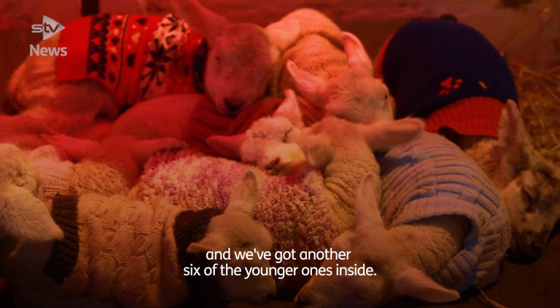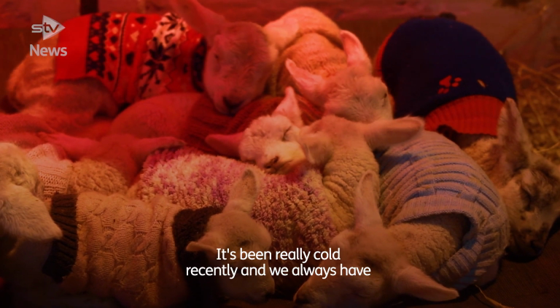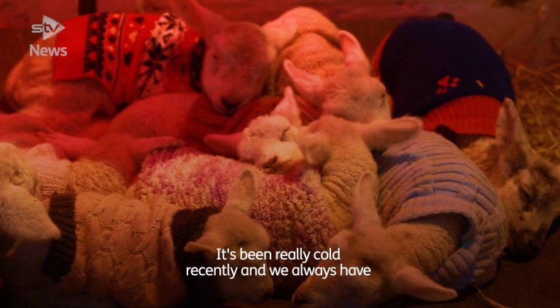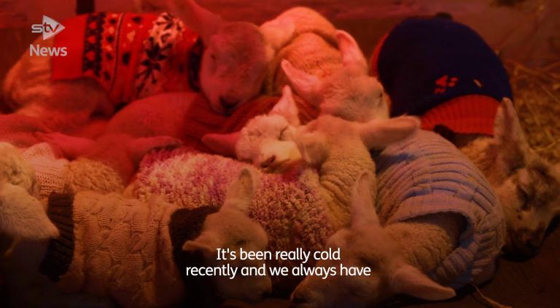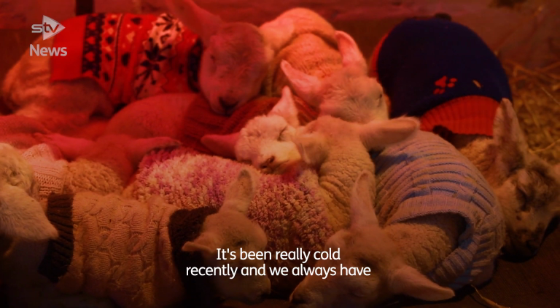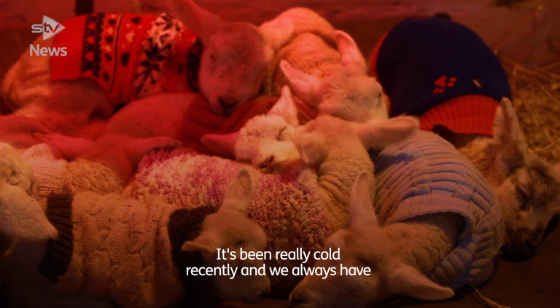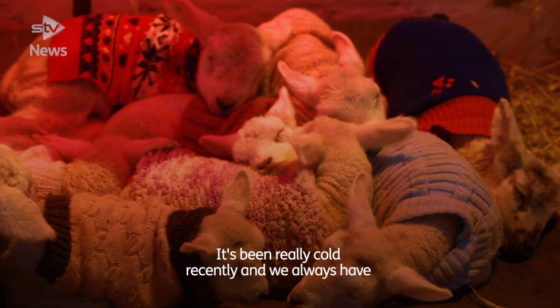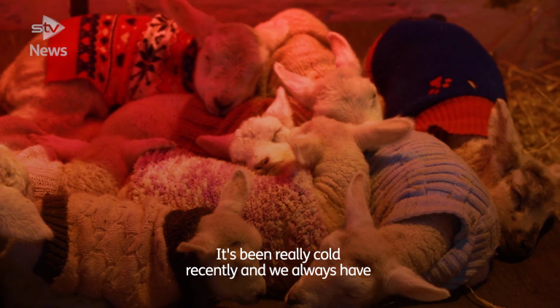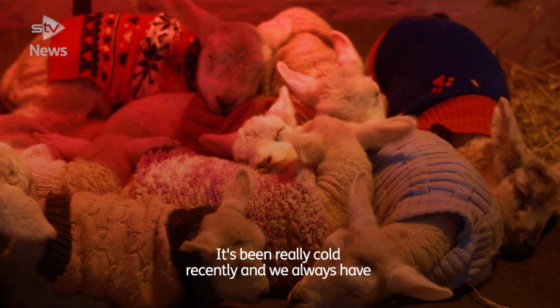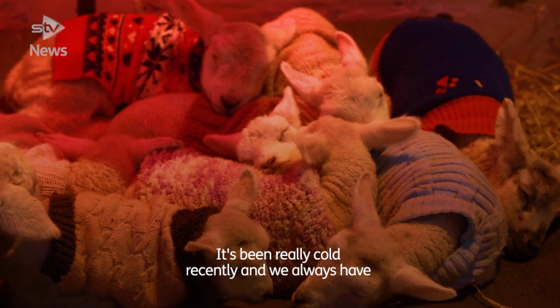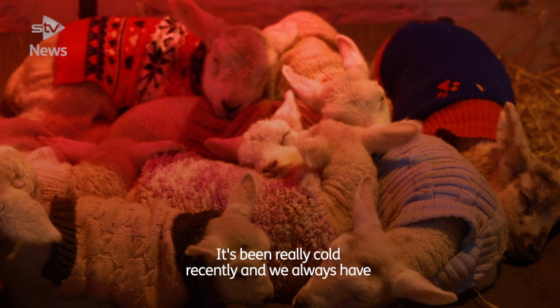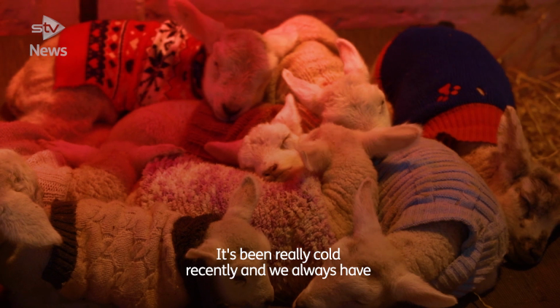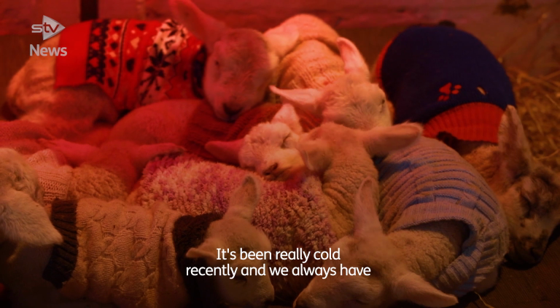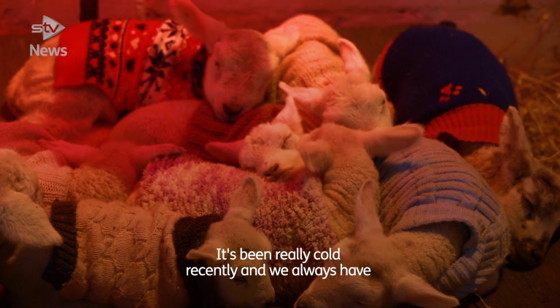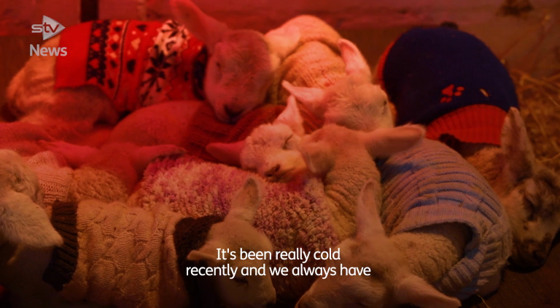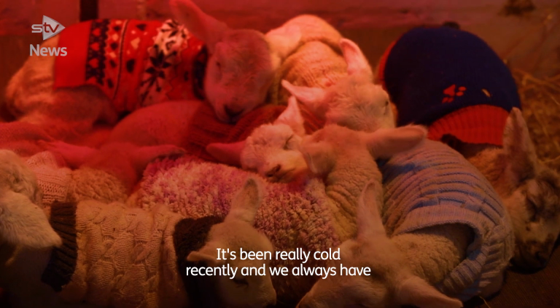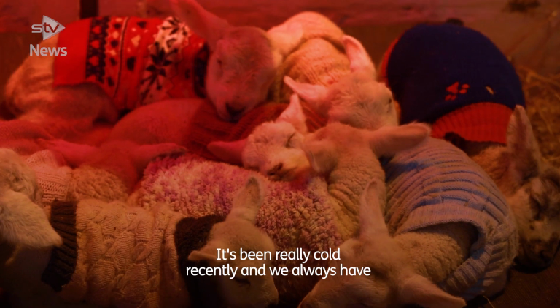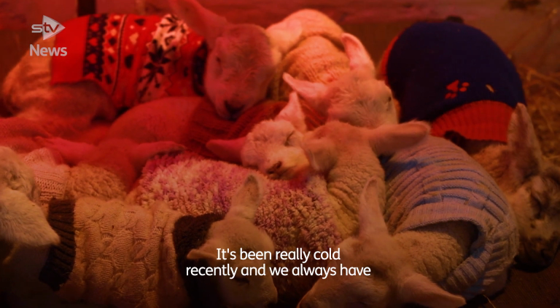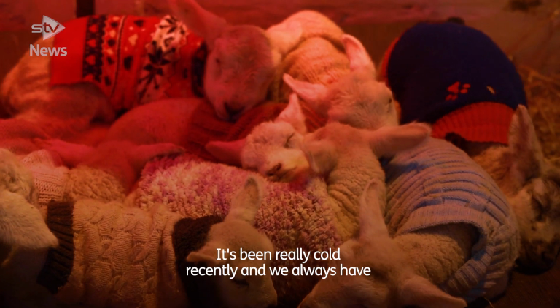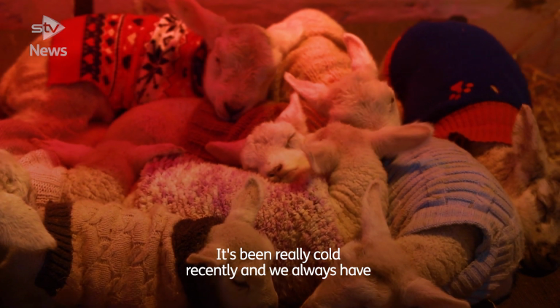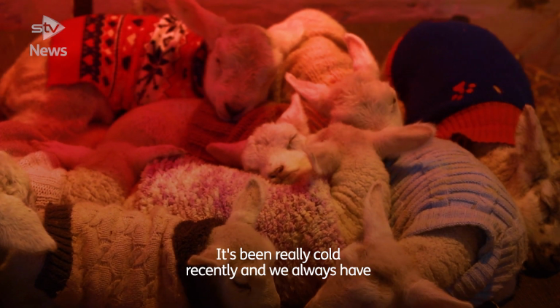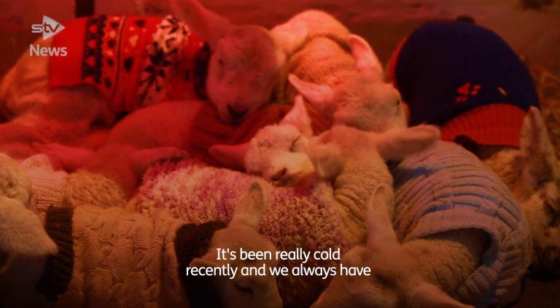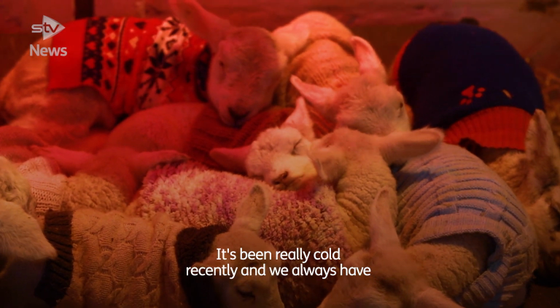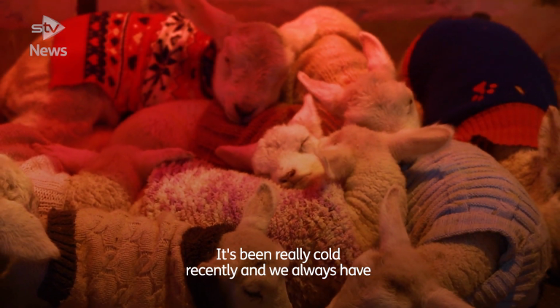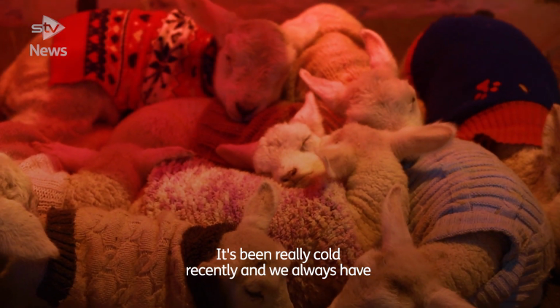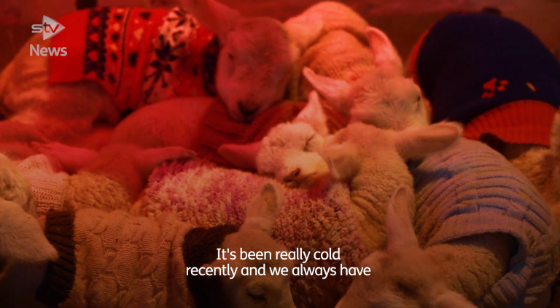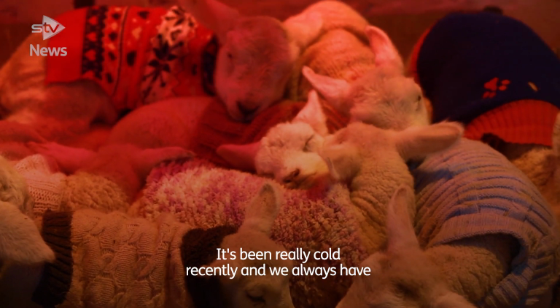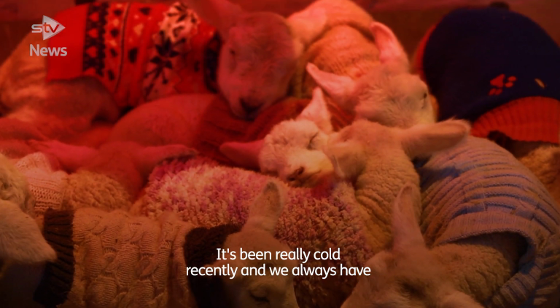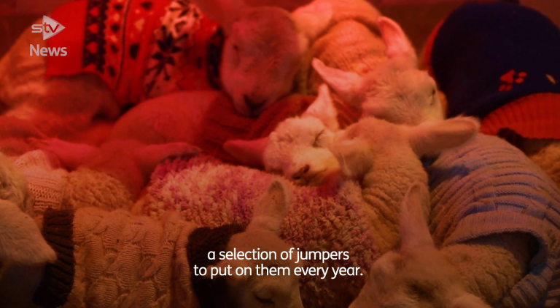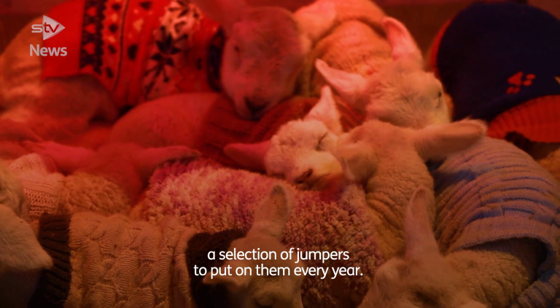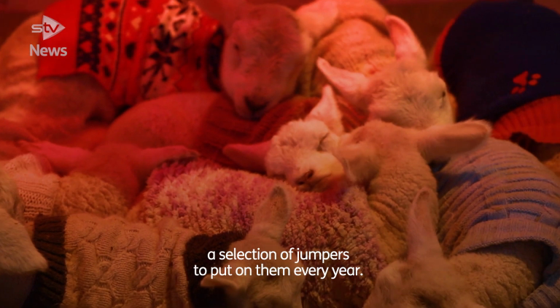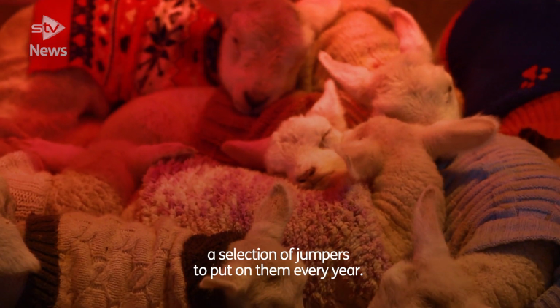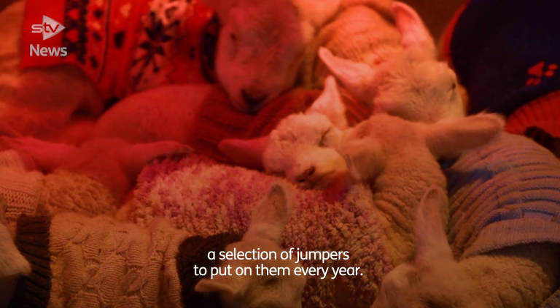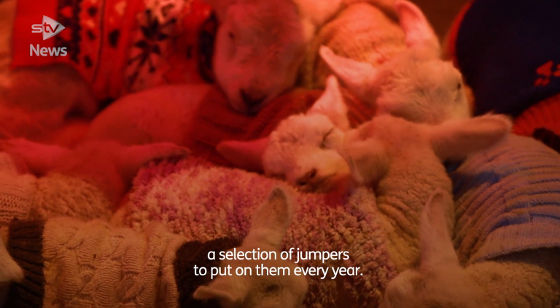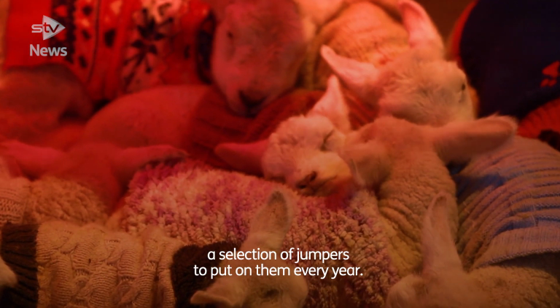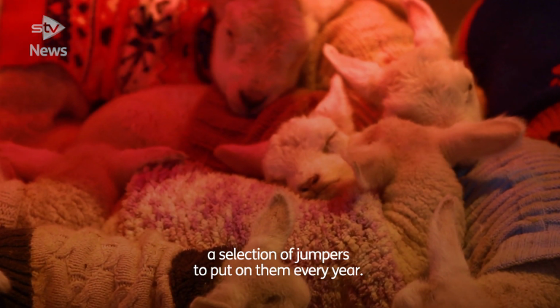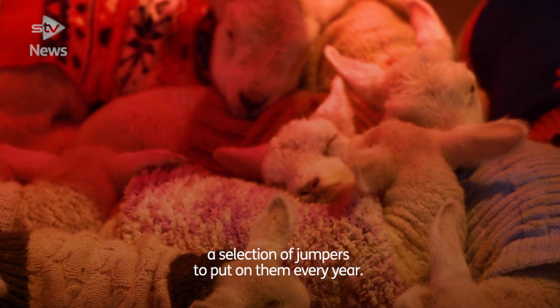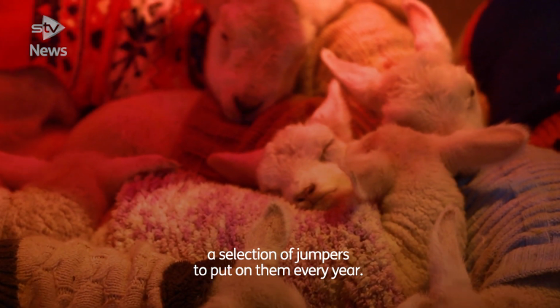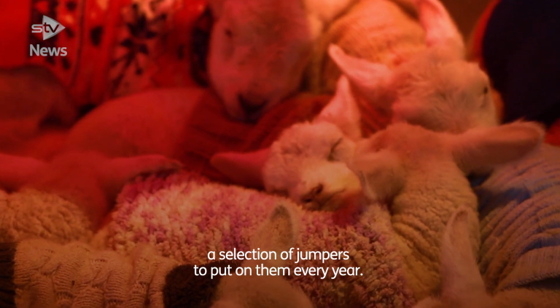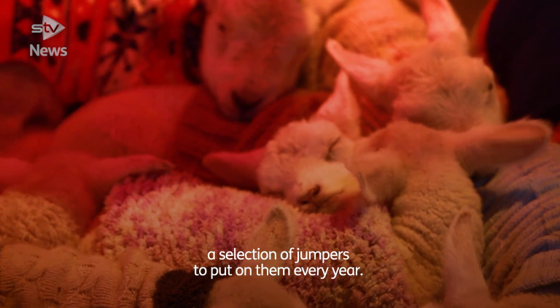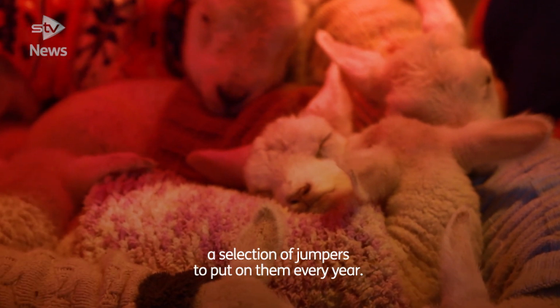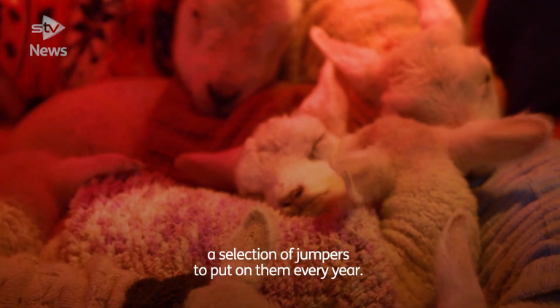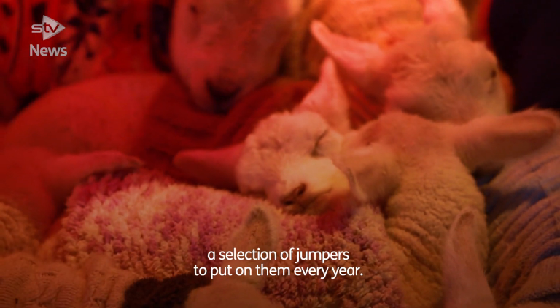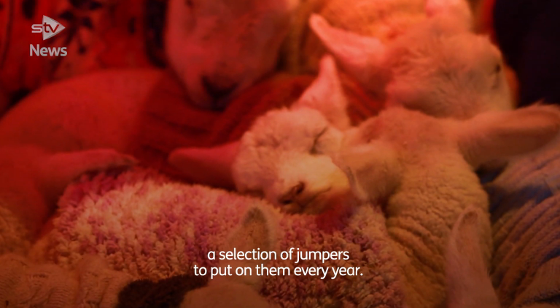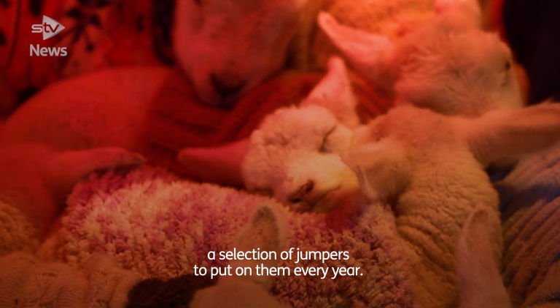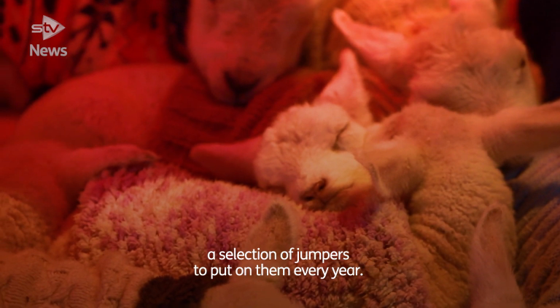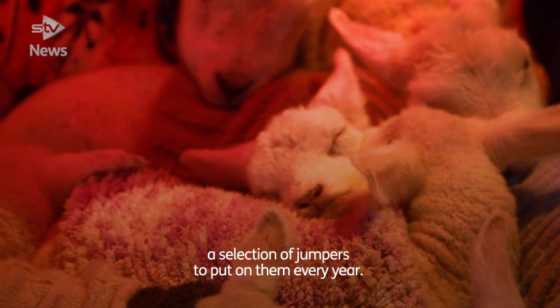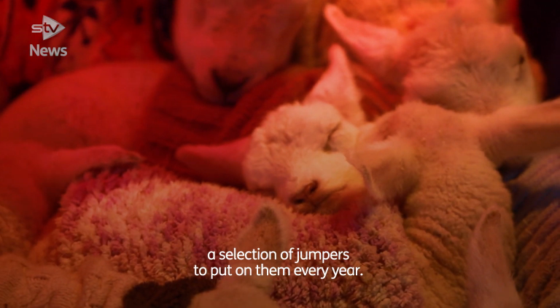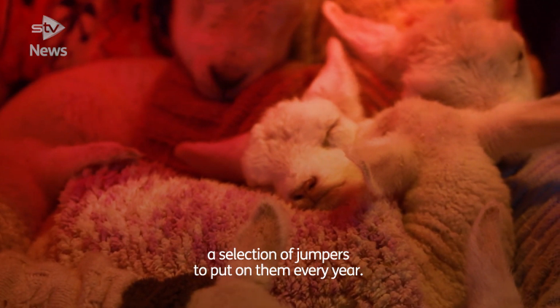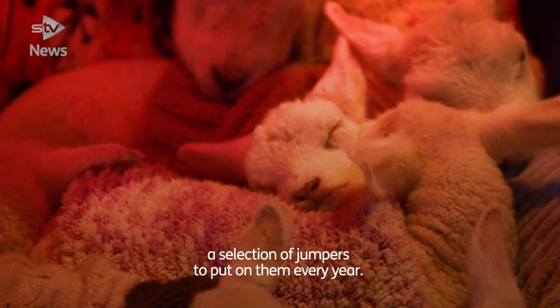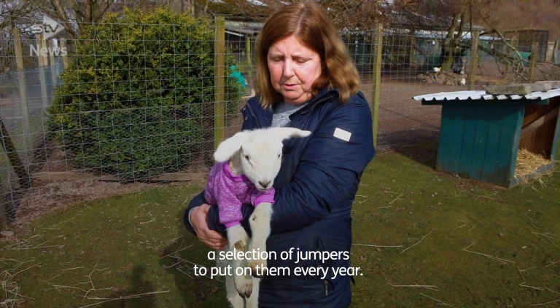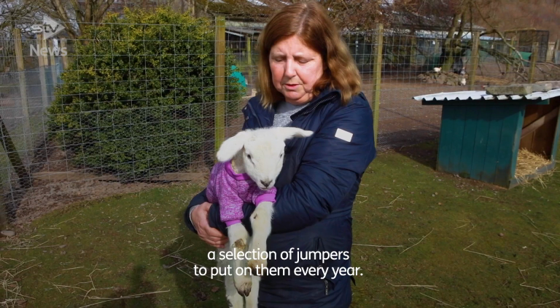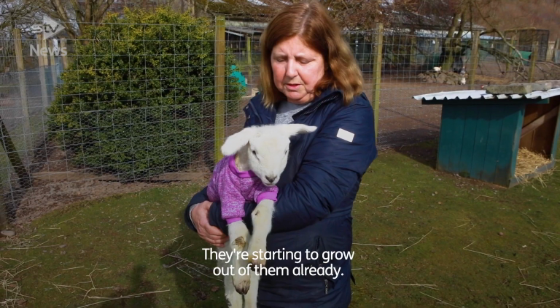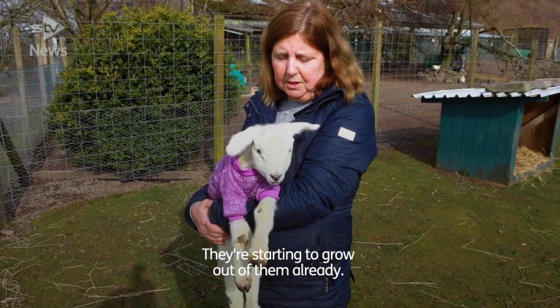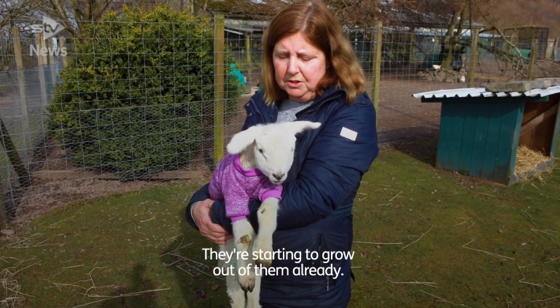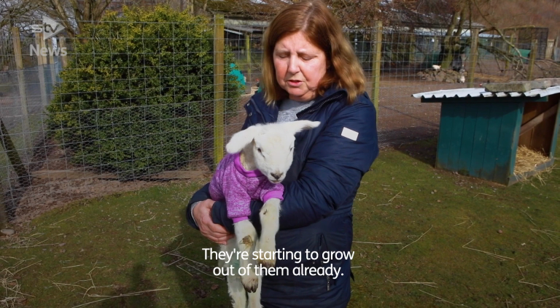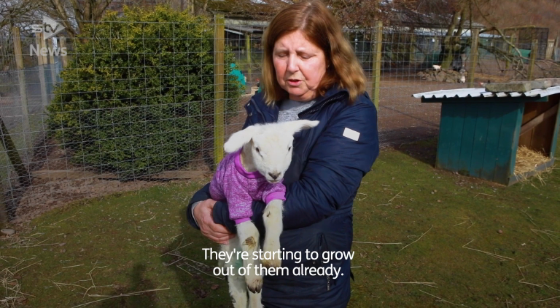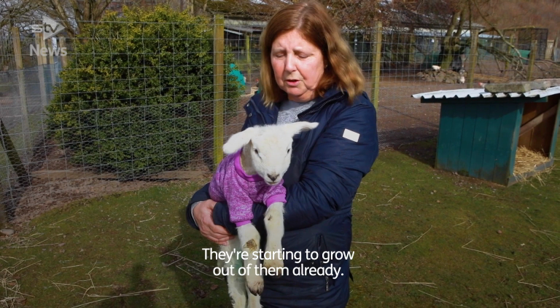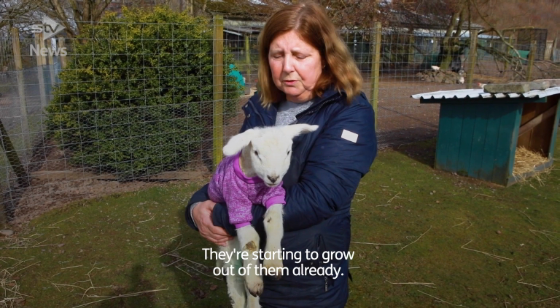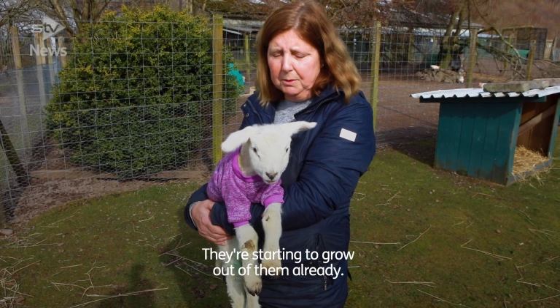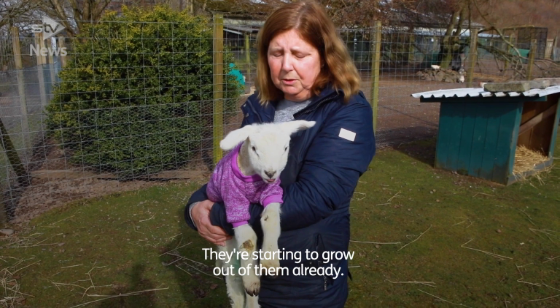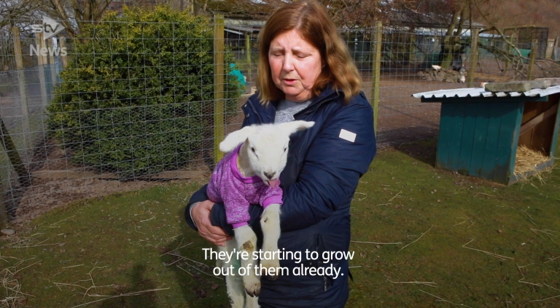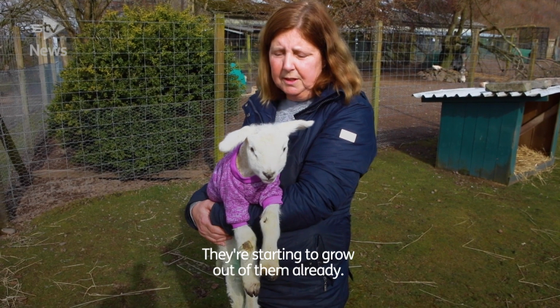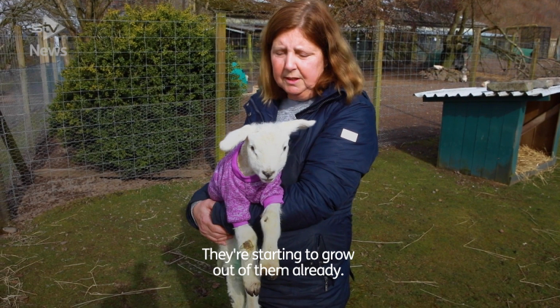It's been really cold recently and we always have a selection of jumpers to put on them every year. They're starting to grow out of them already.